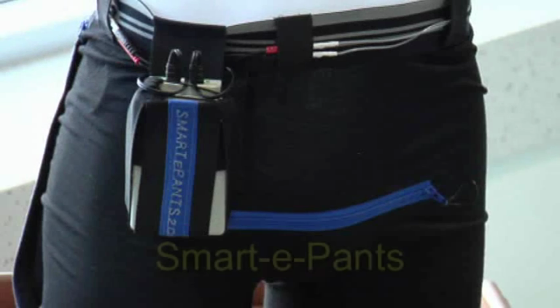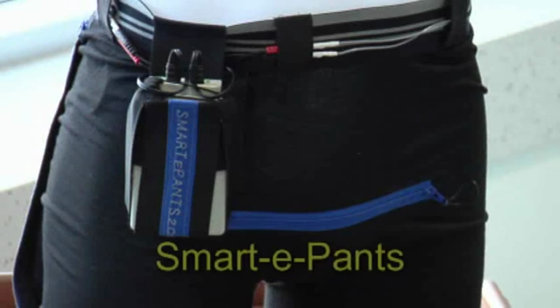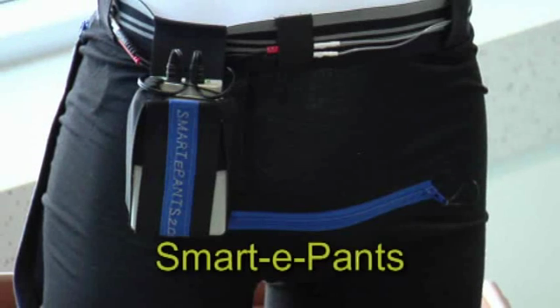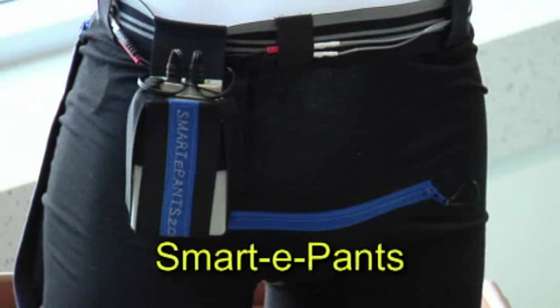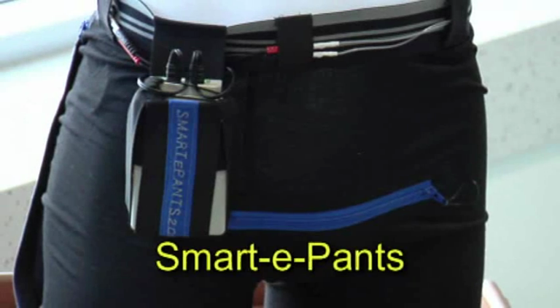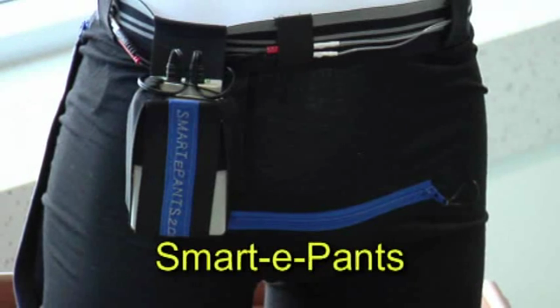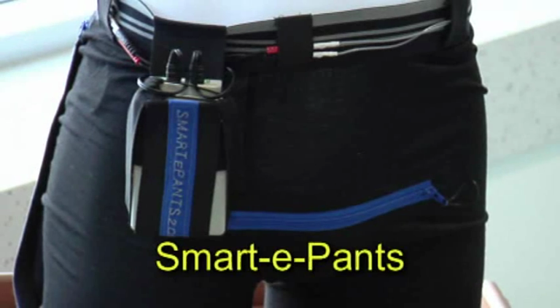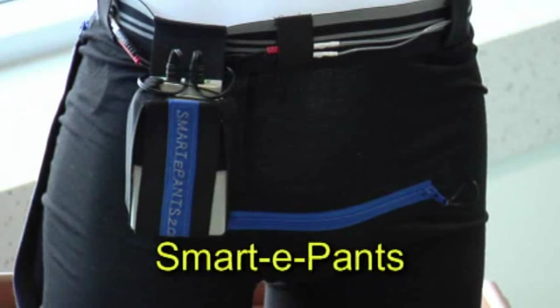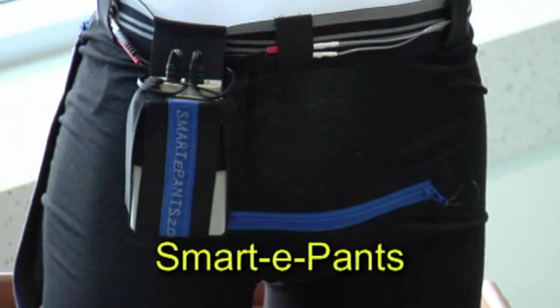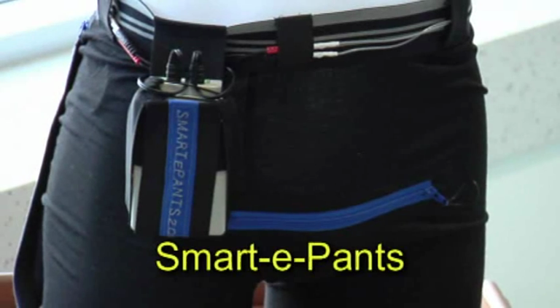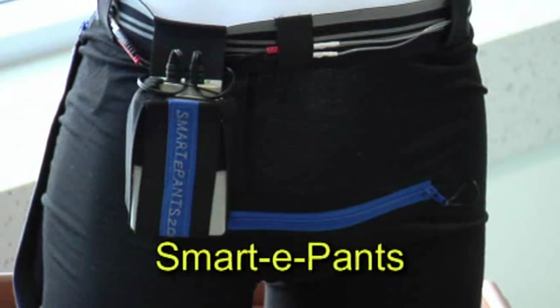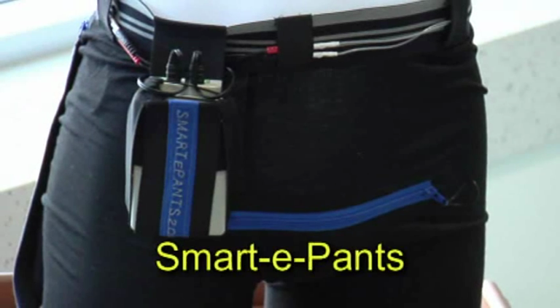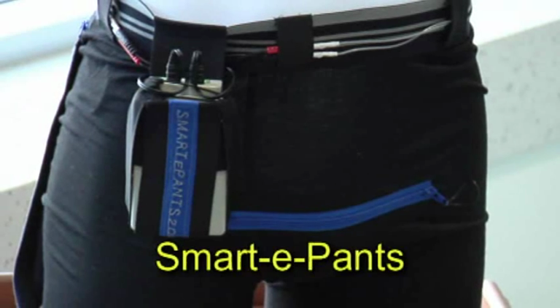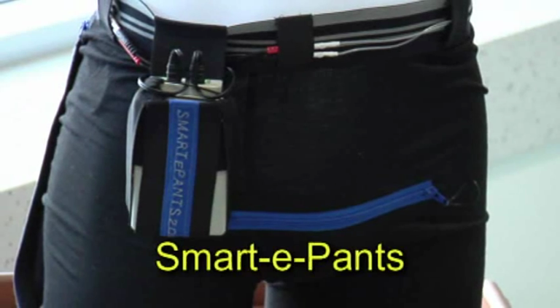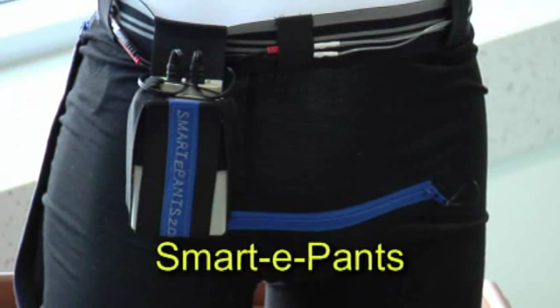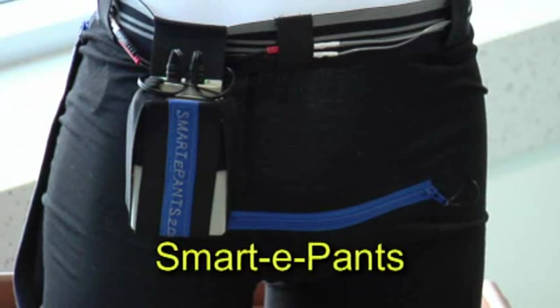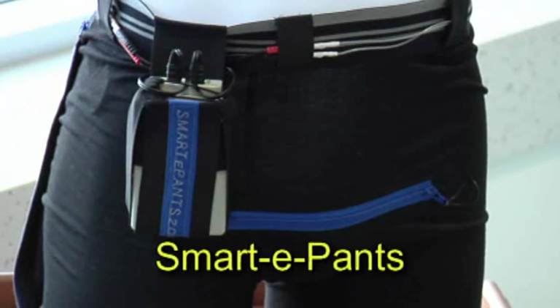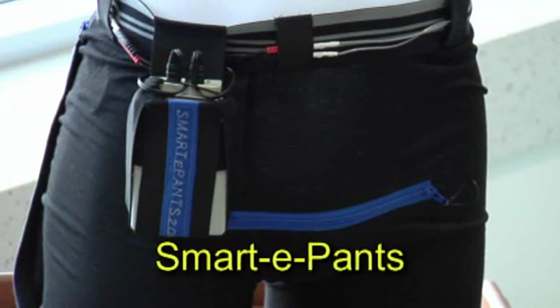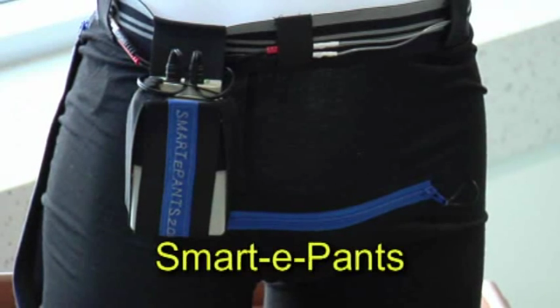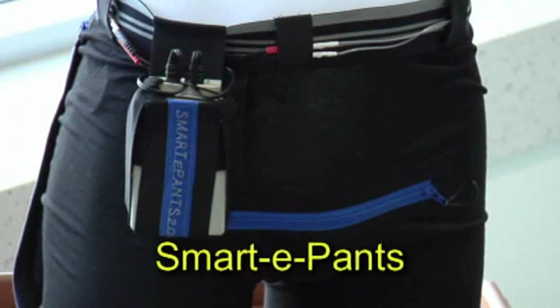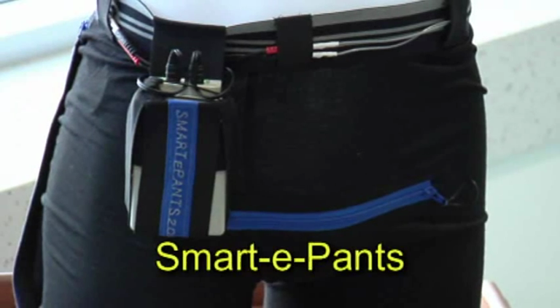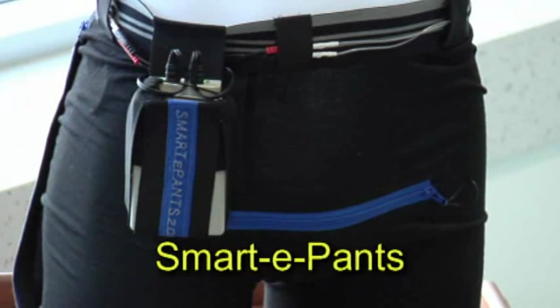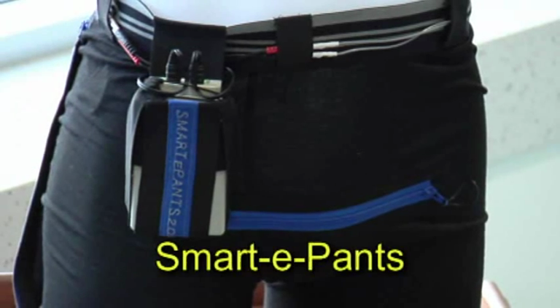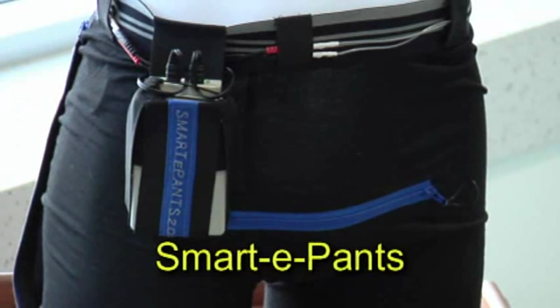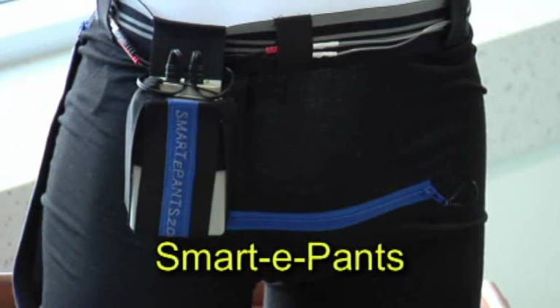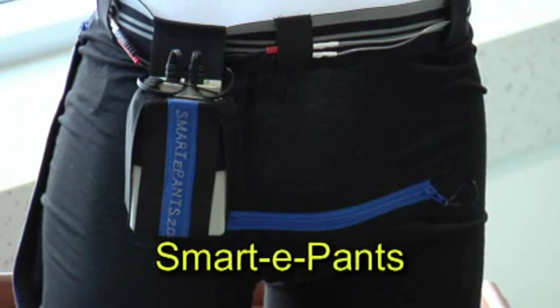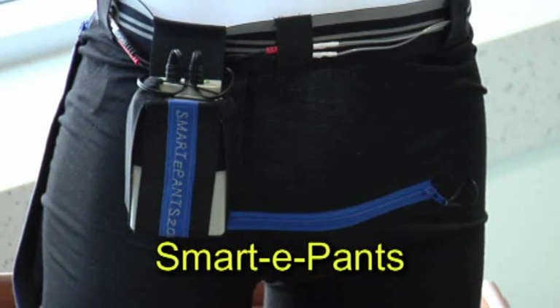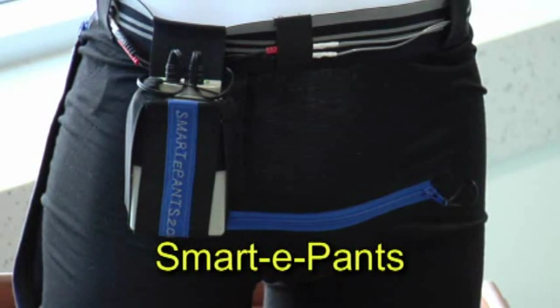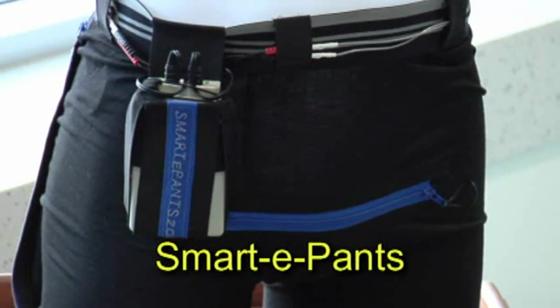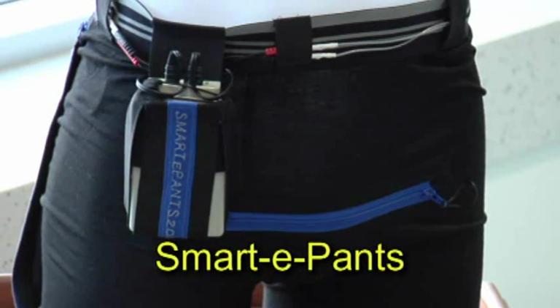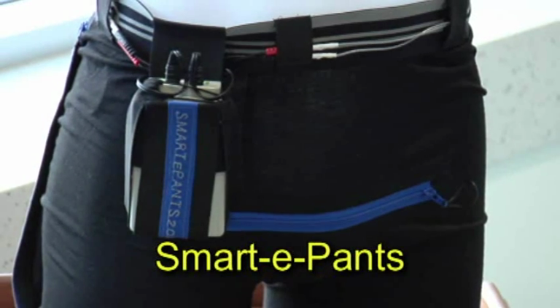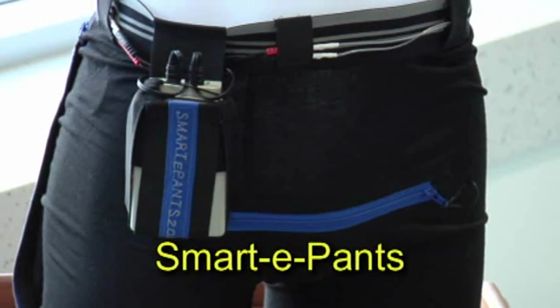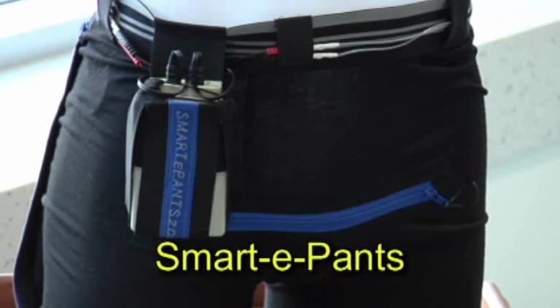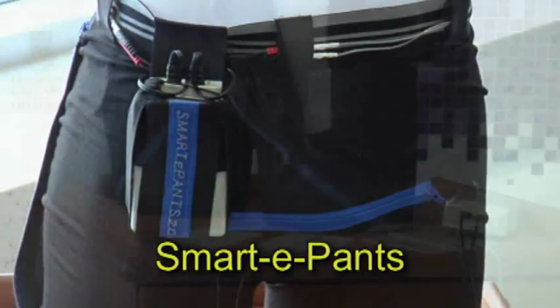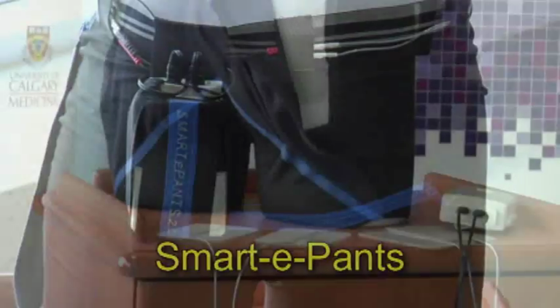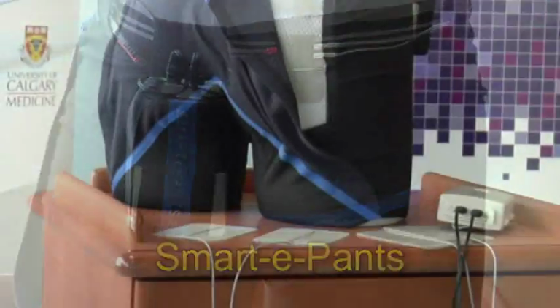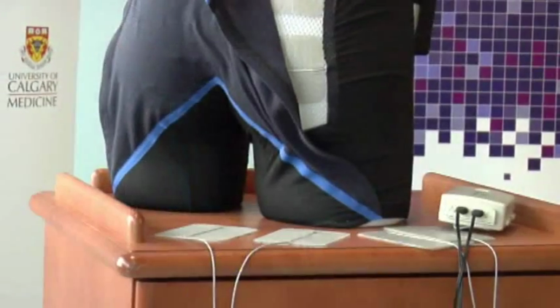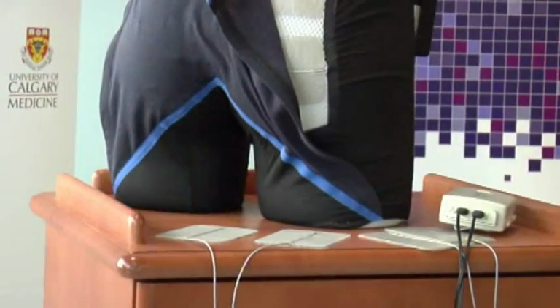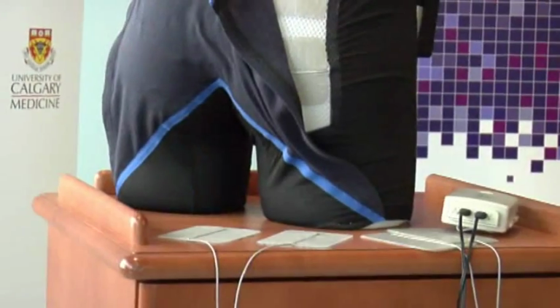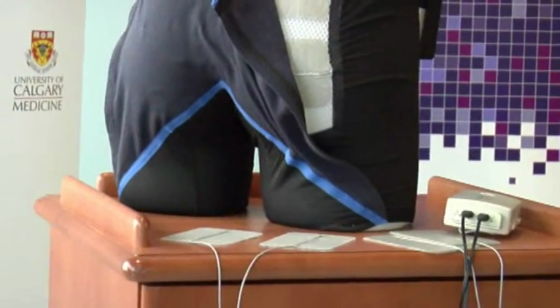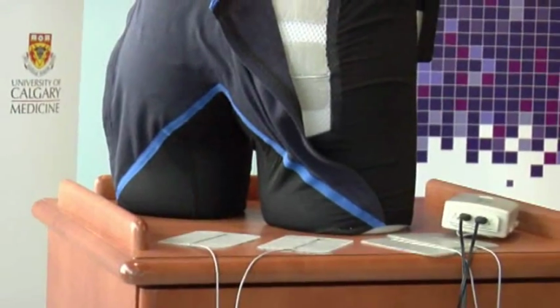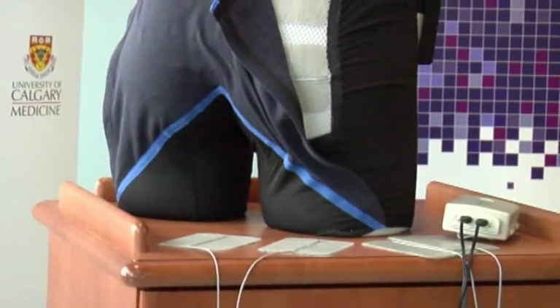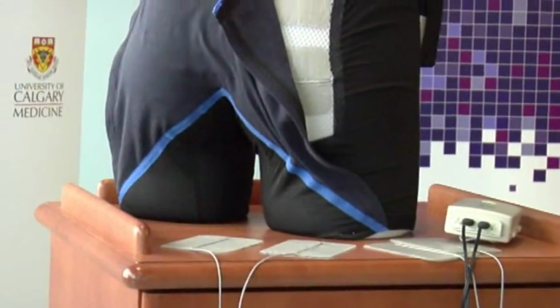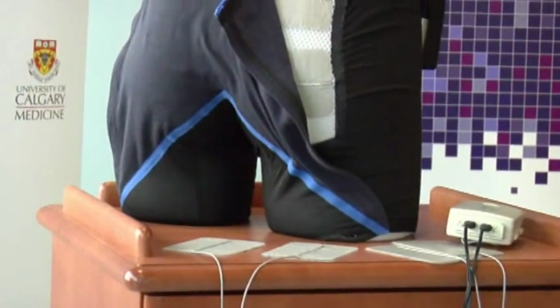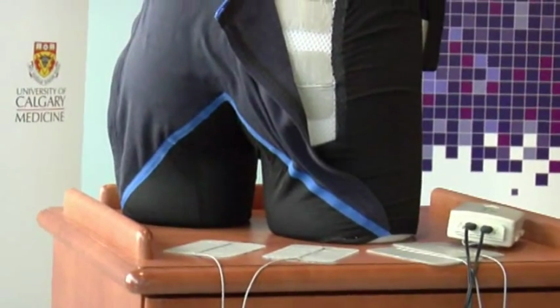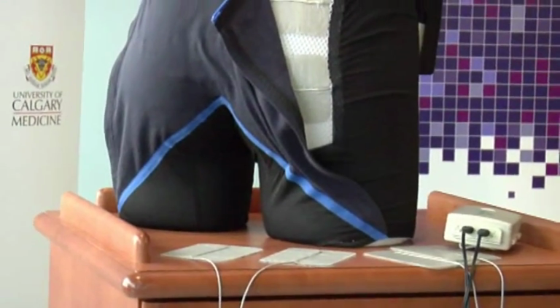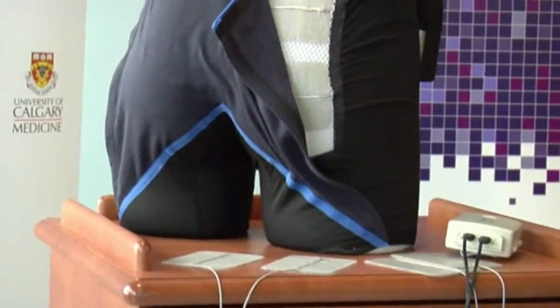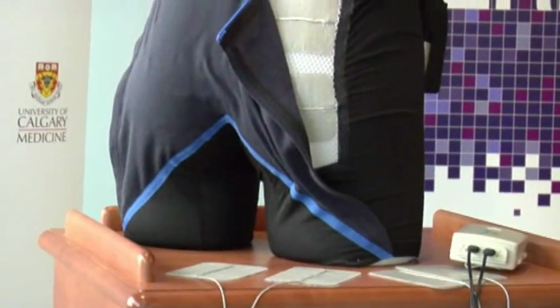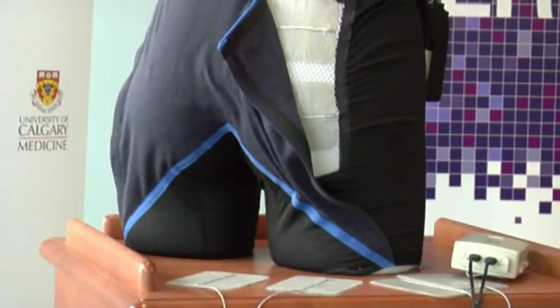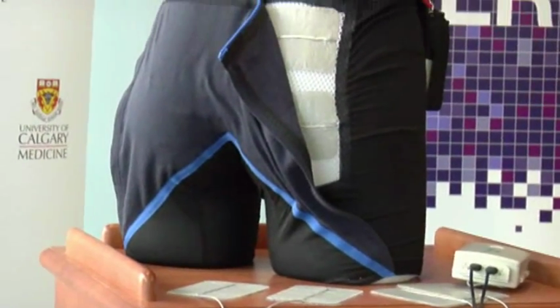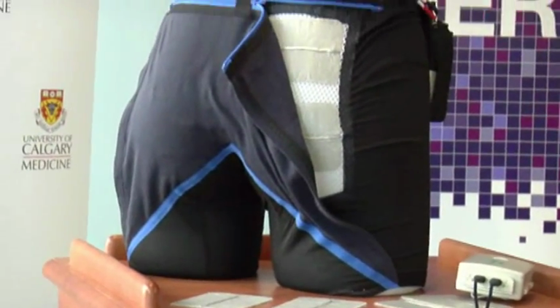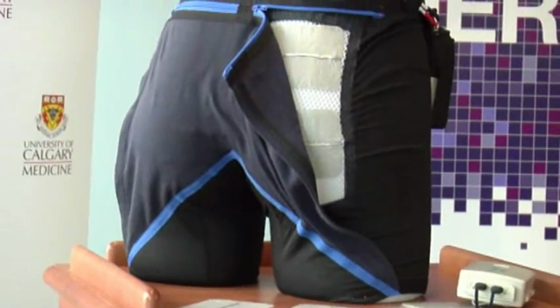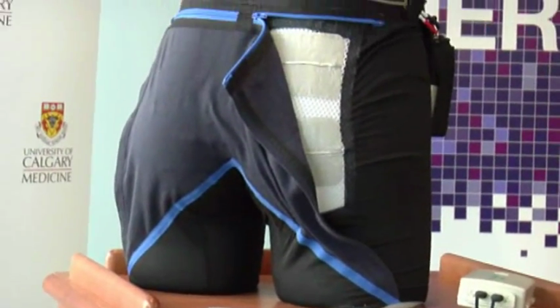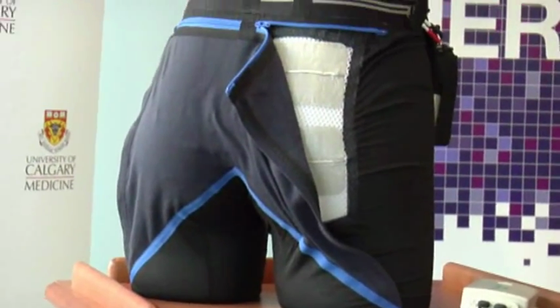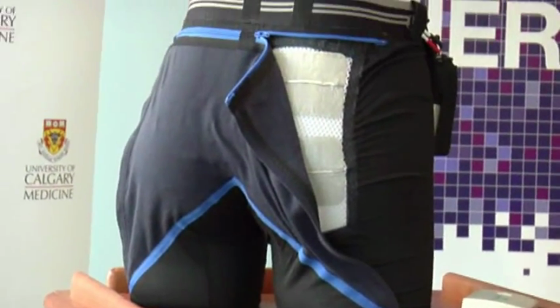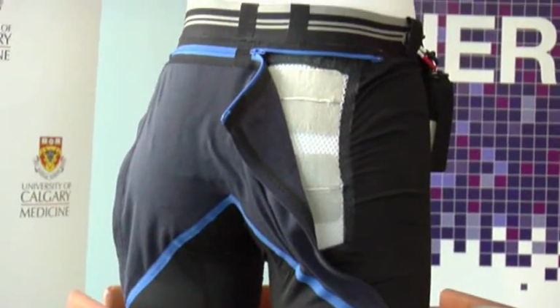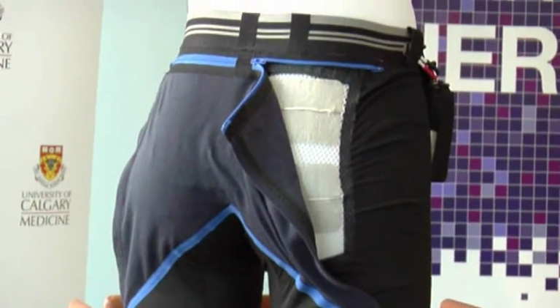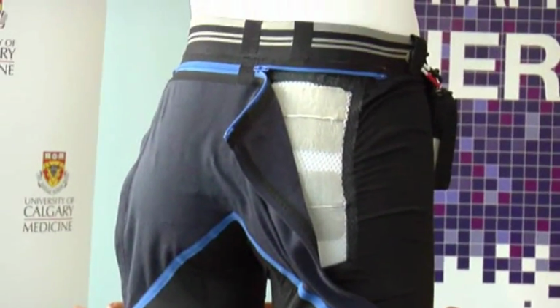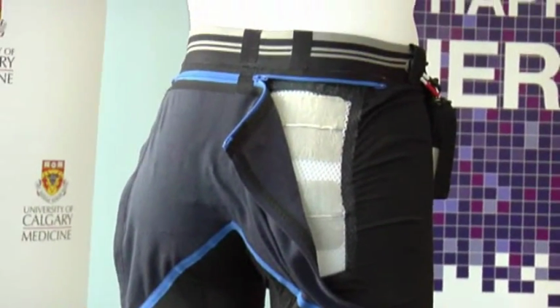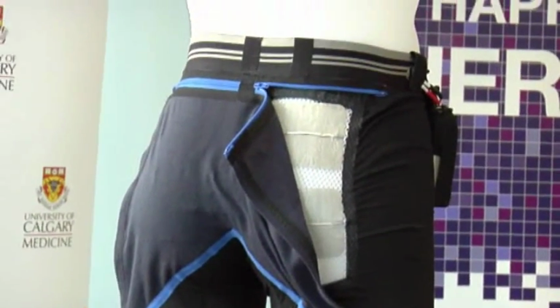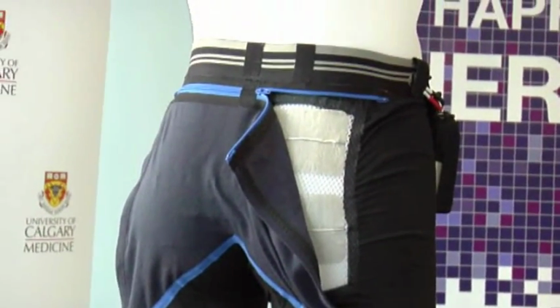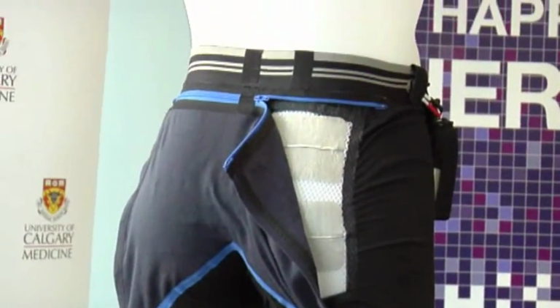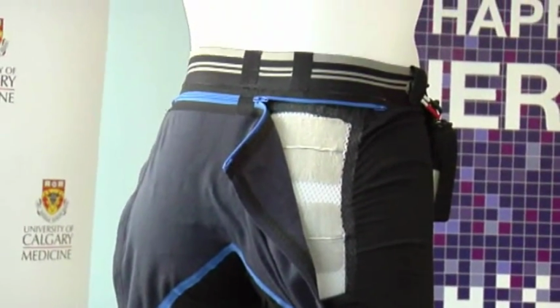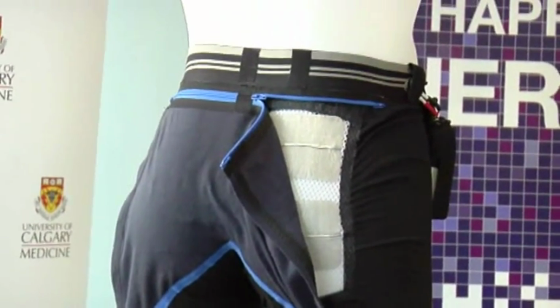Smarty Pants, a new device invented in Alberta, is helping prevent pressure sores in people immobilized by spinal cord injuries or strokes.